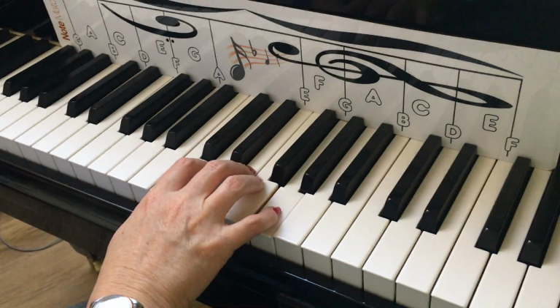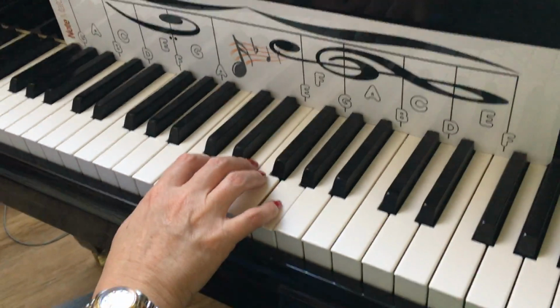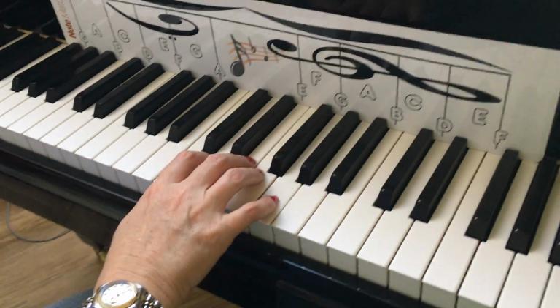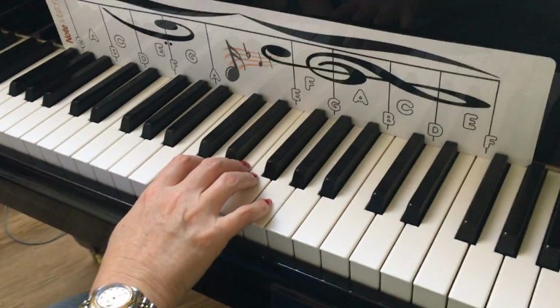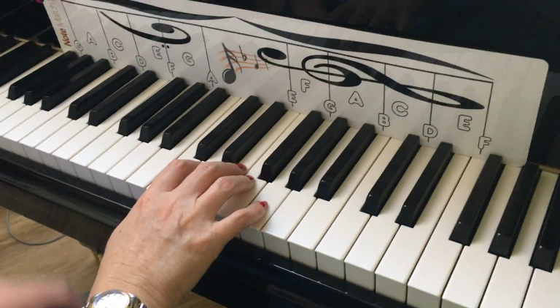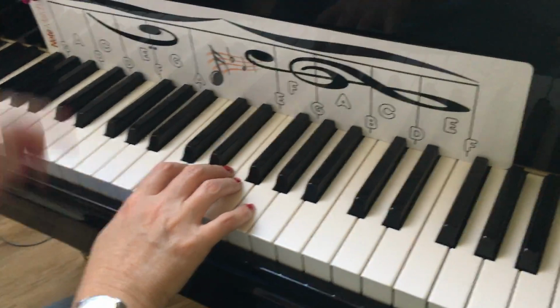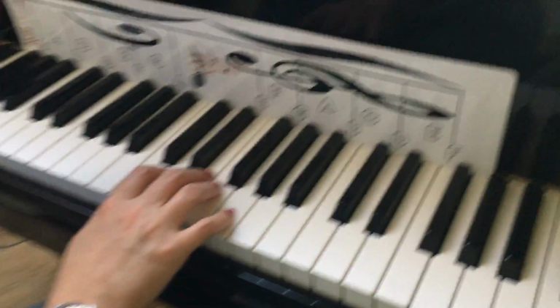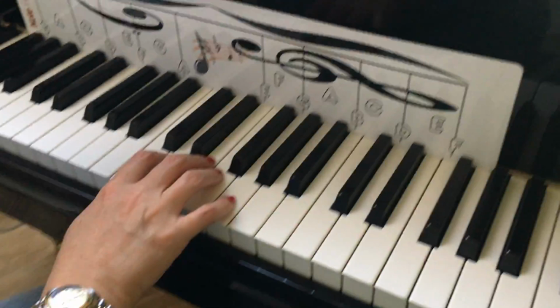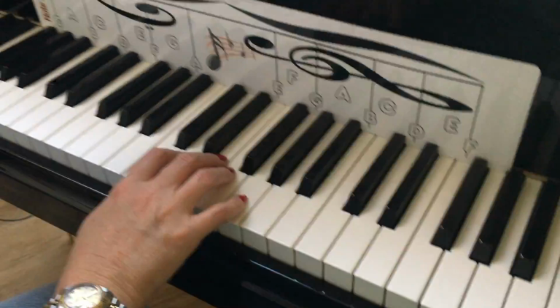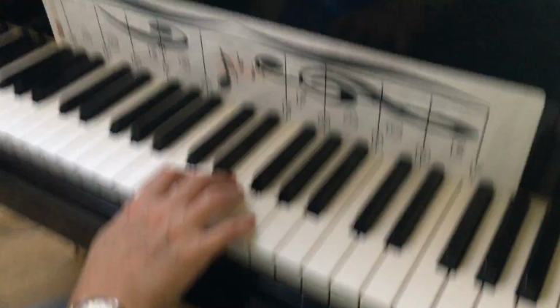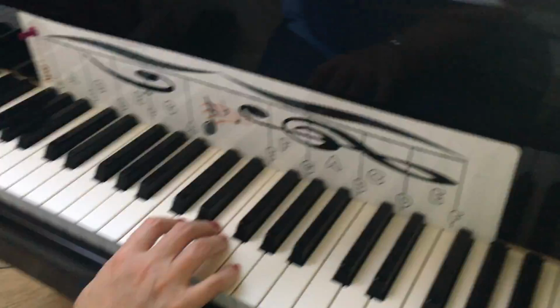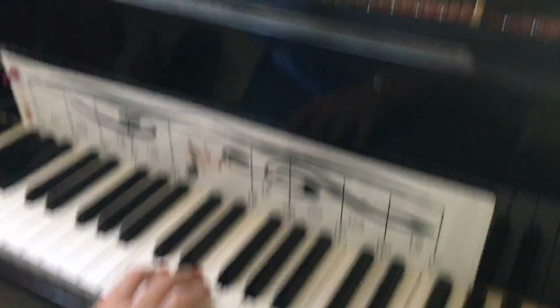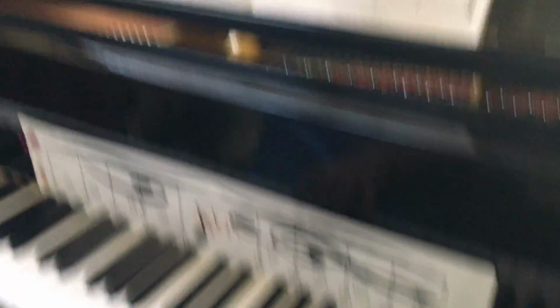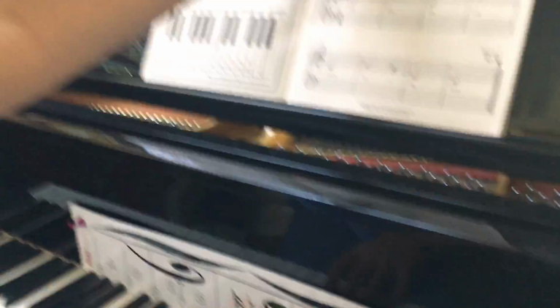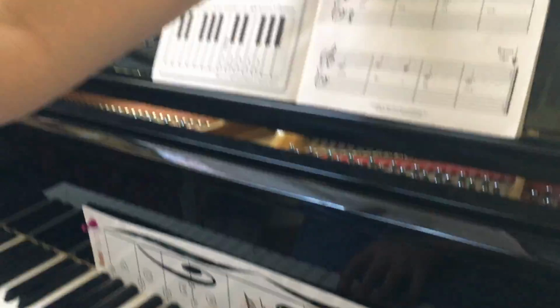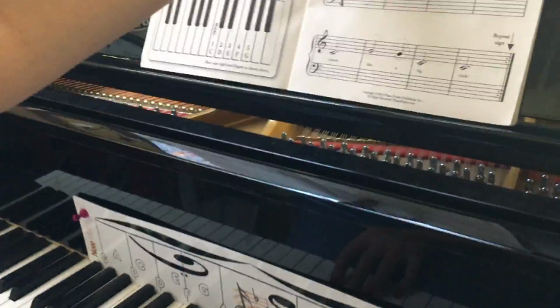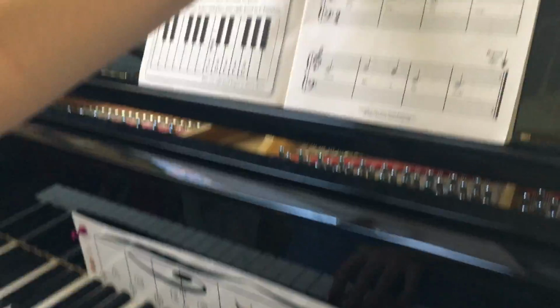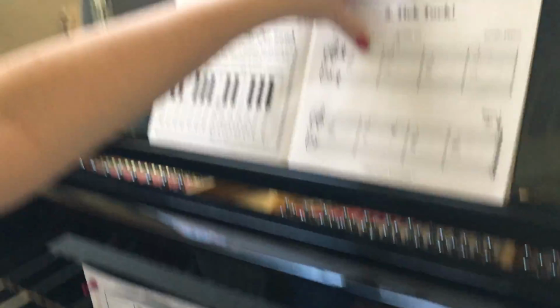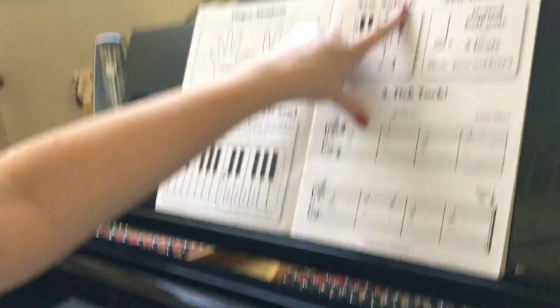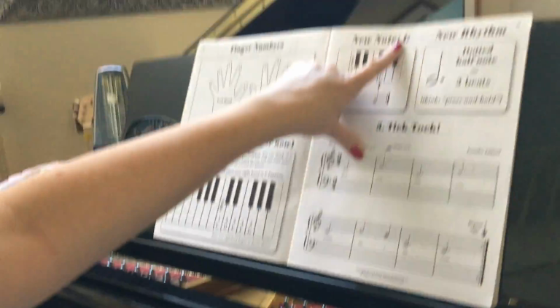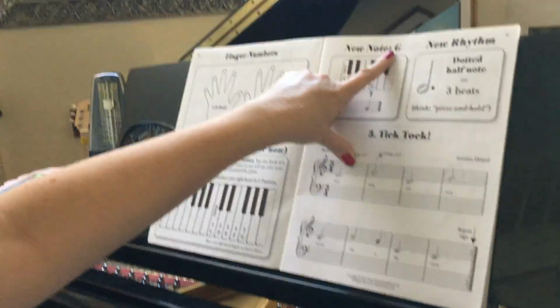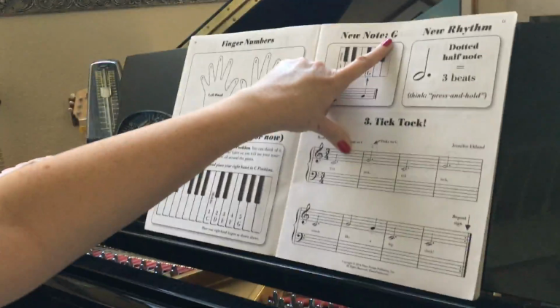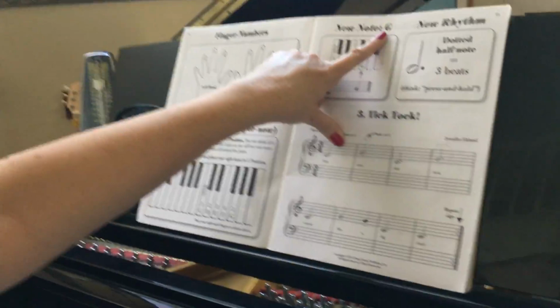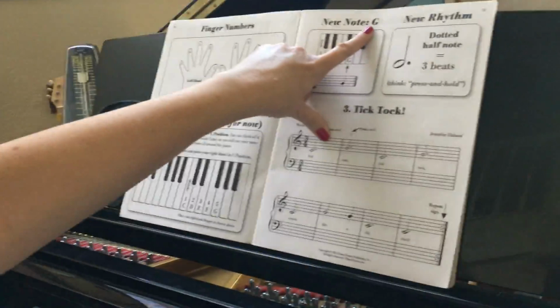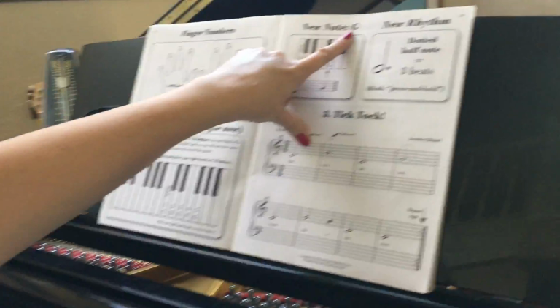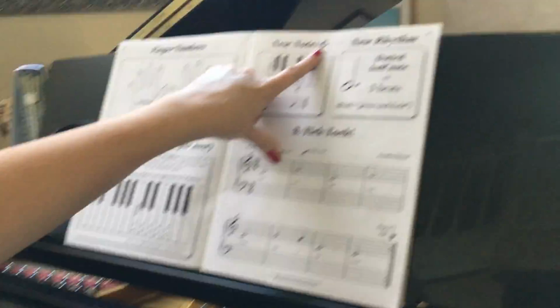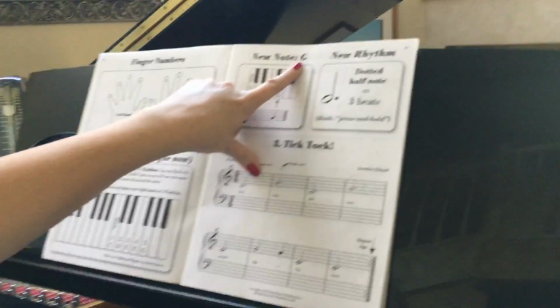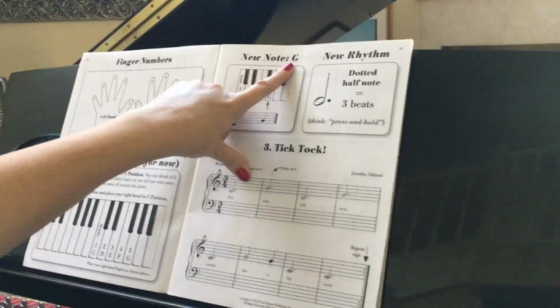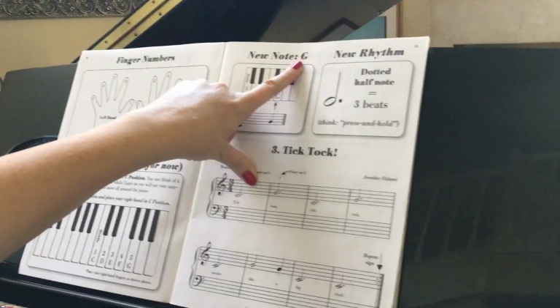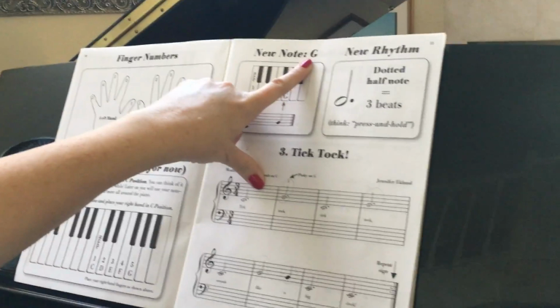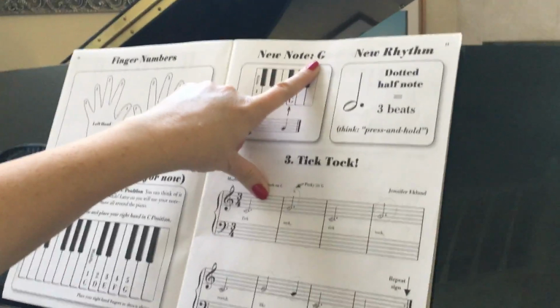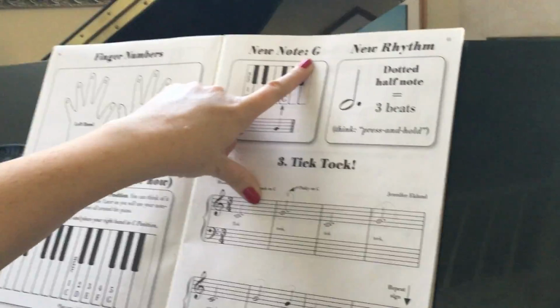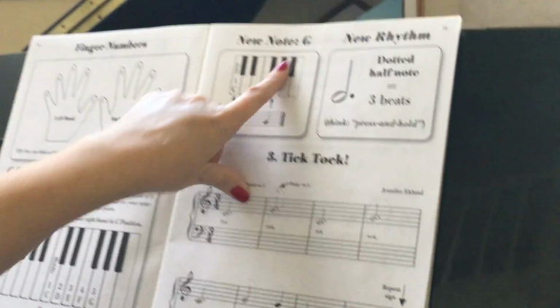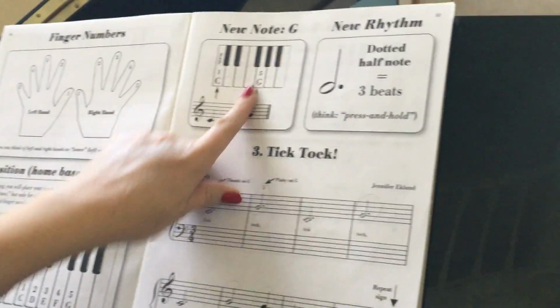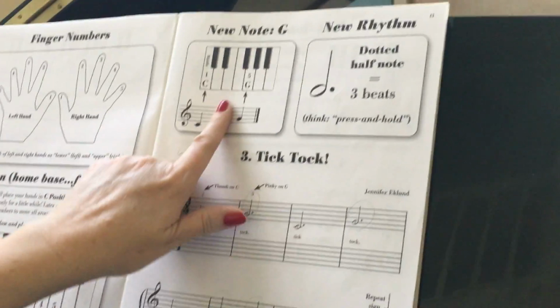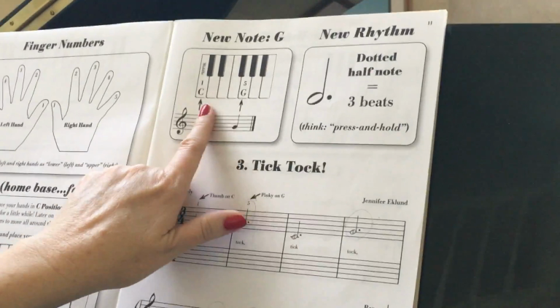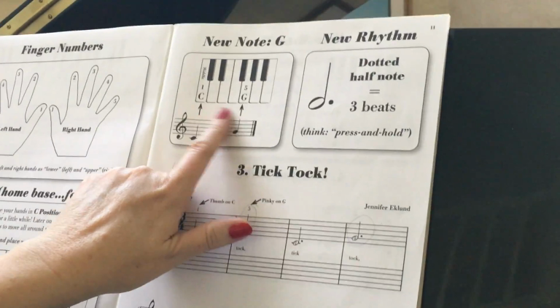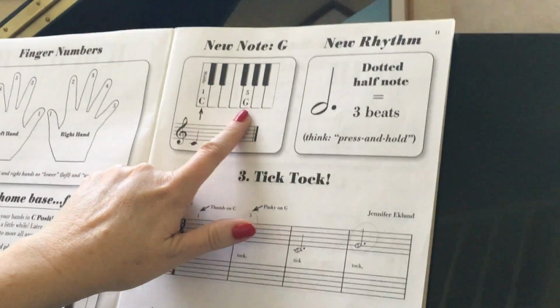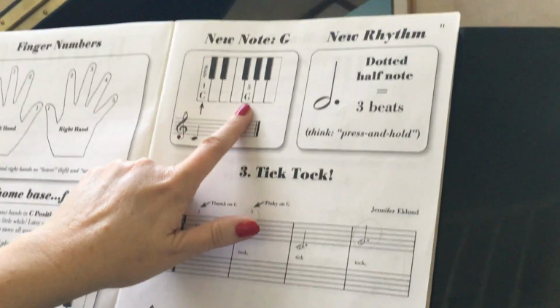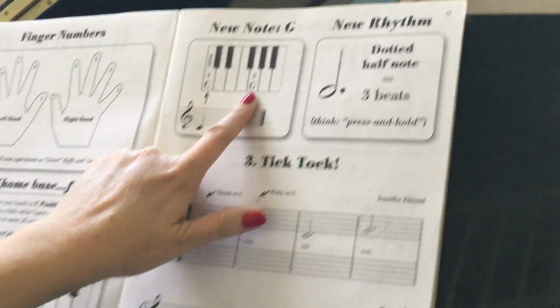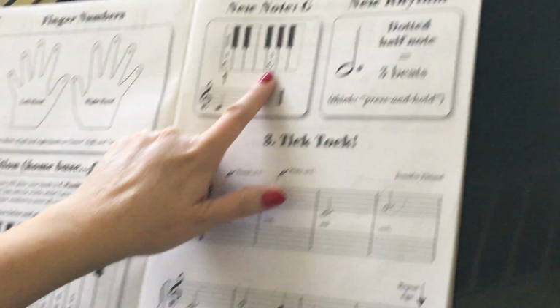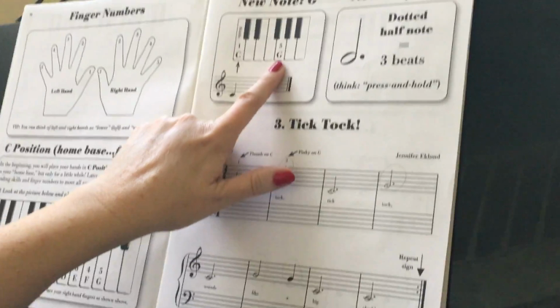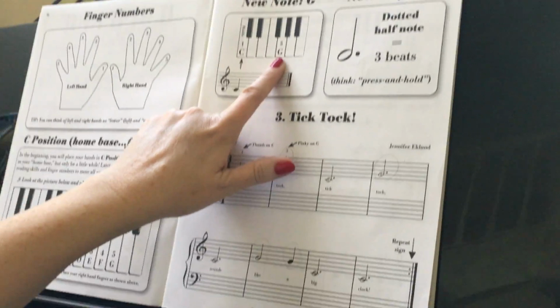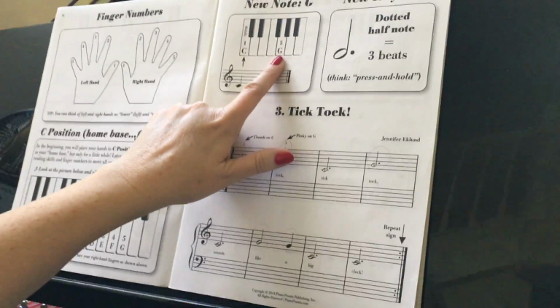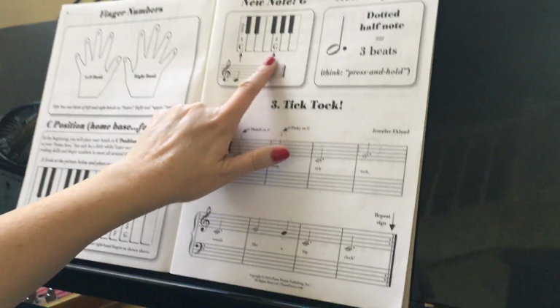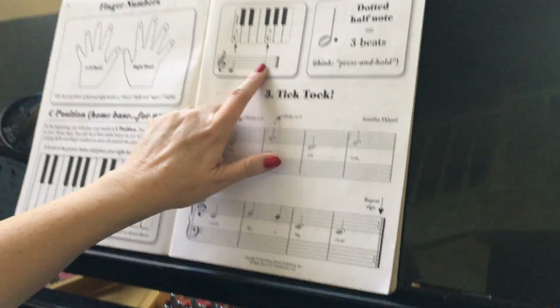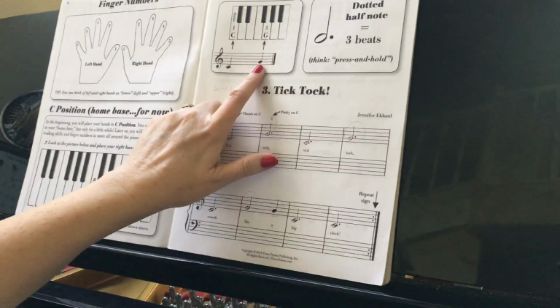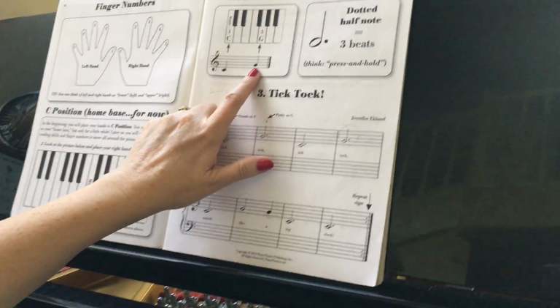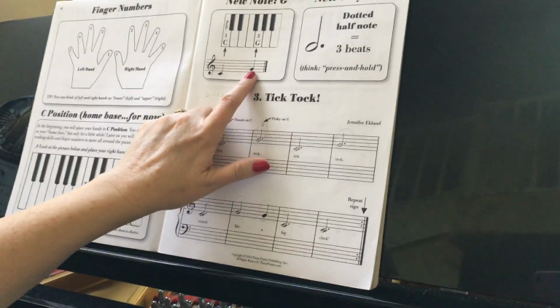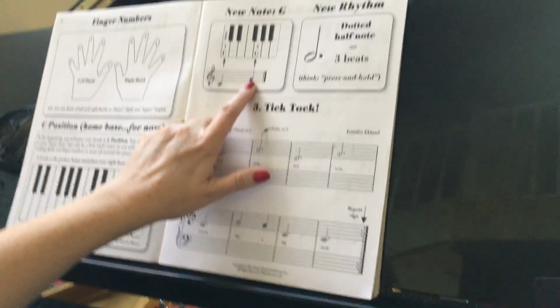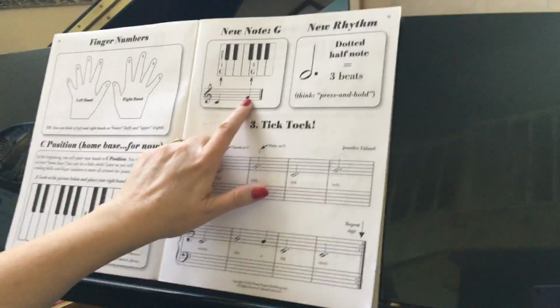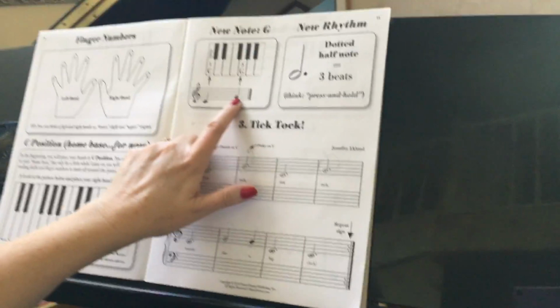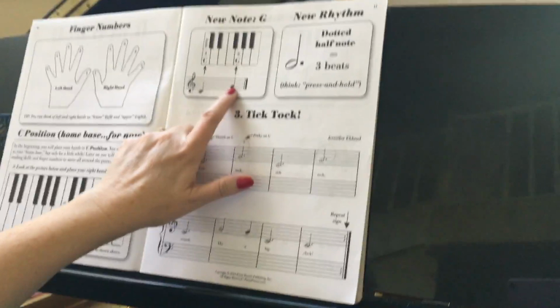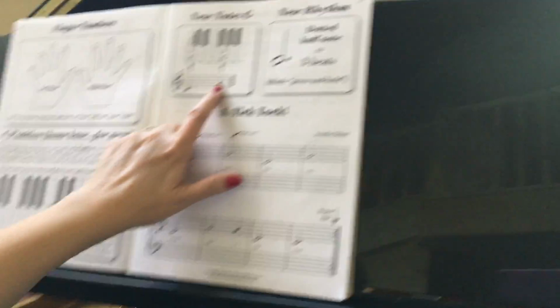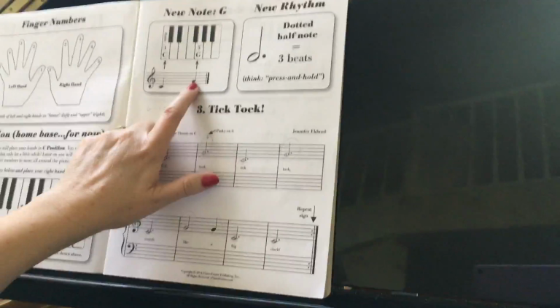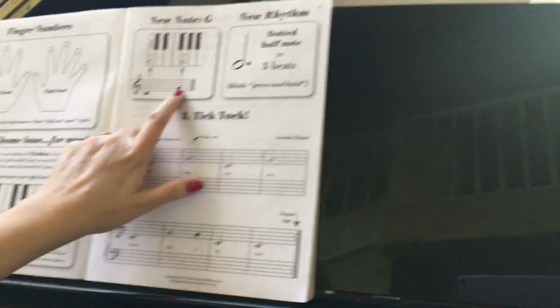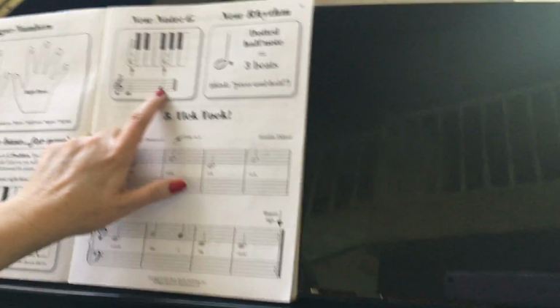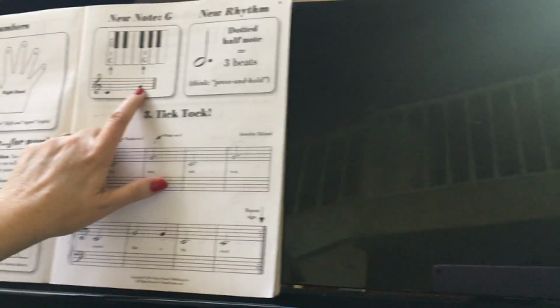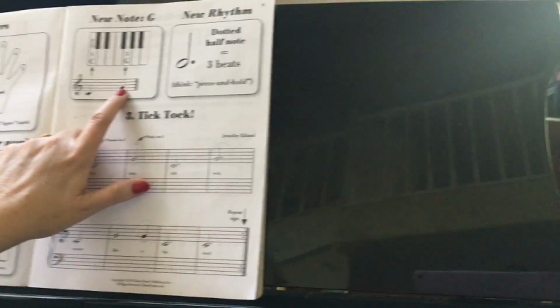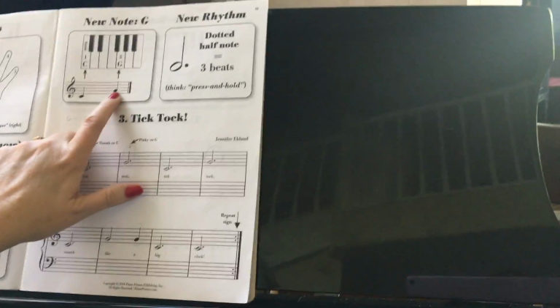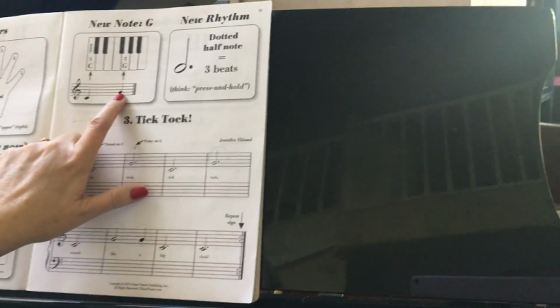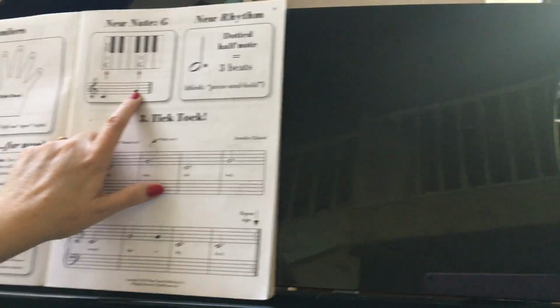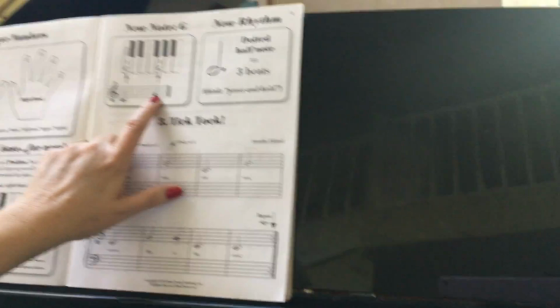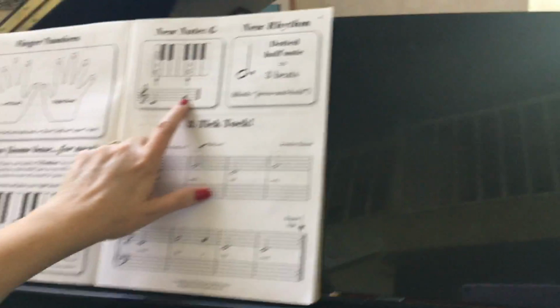We're going to add a new note, and the note is G. G is another line note.